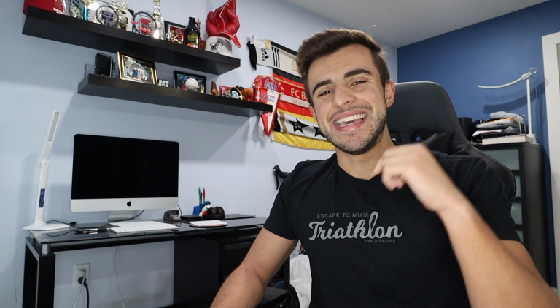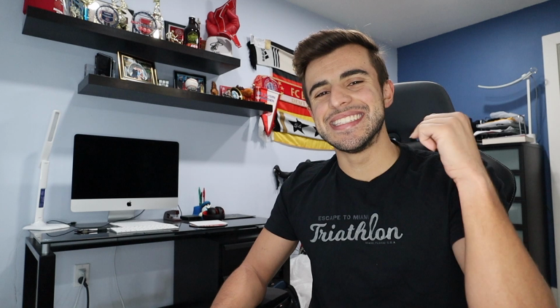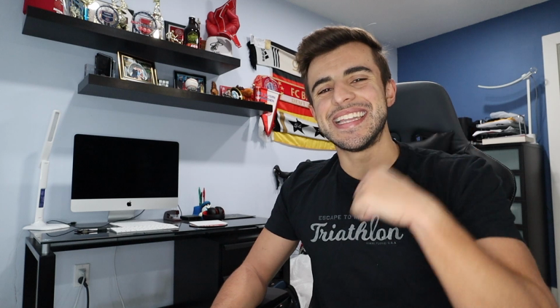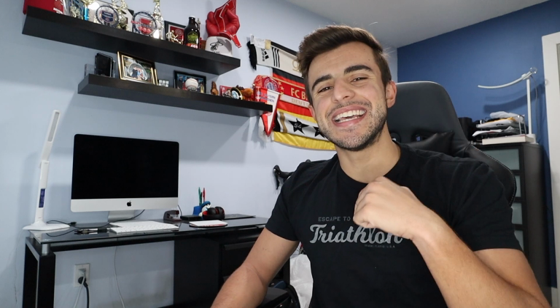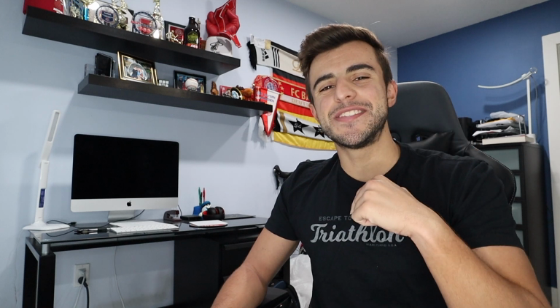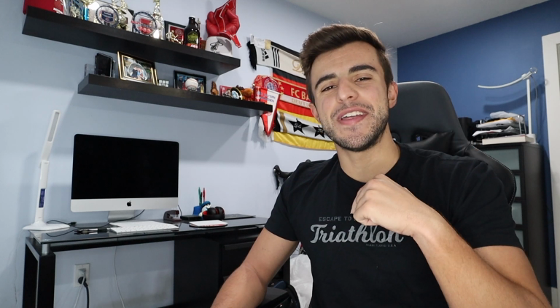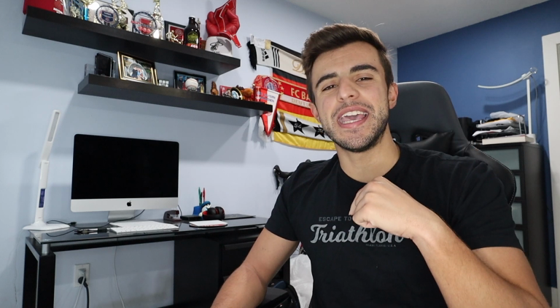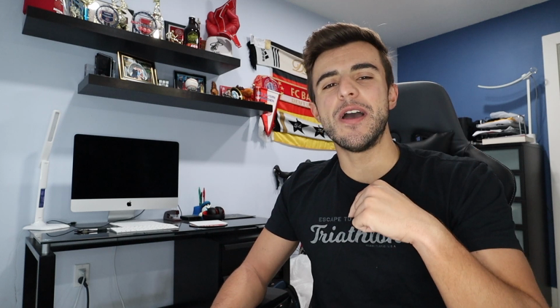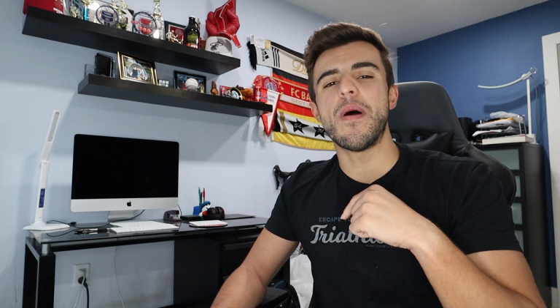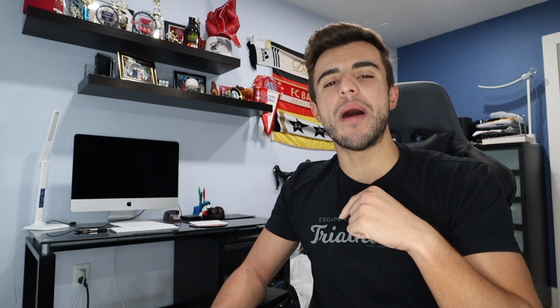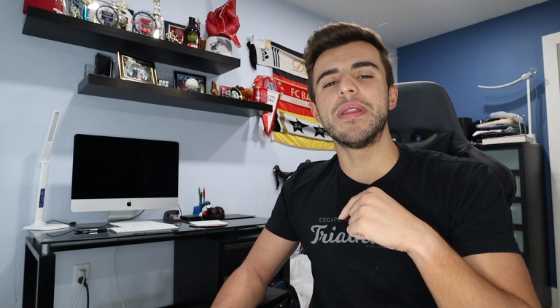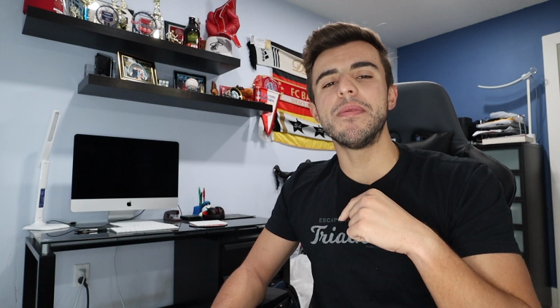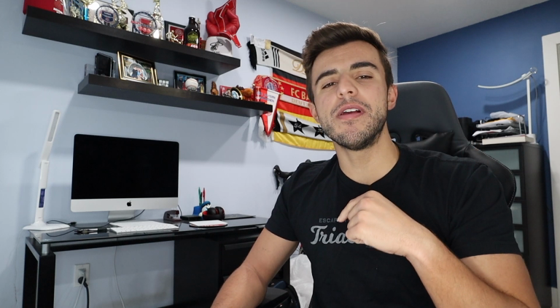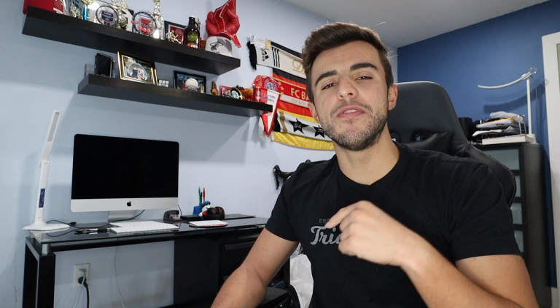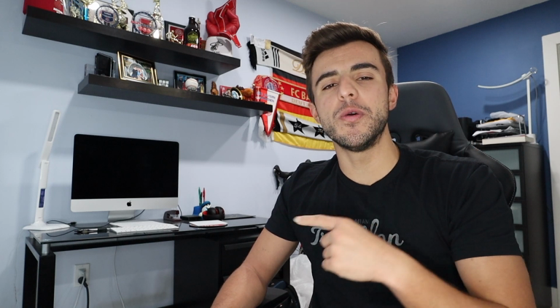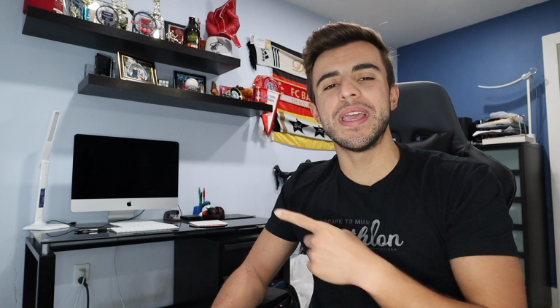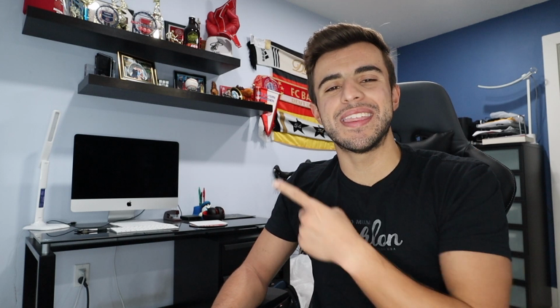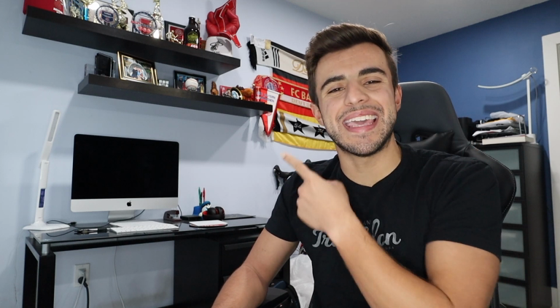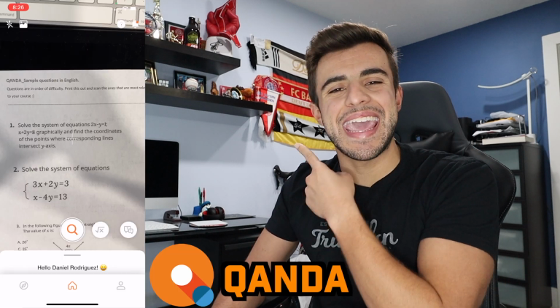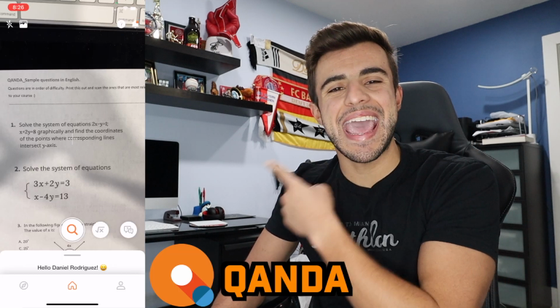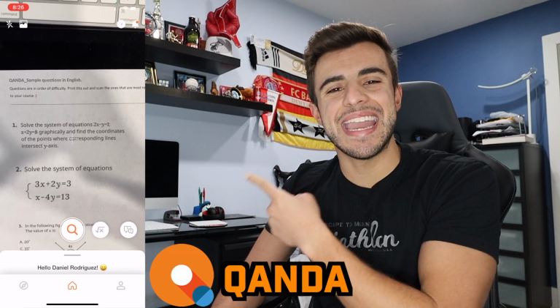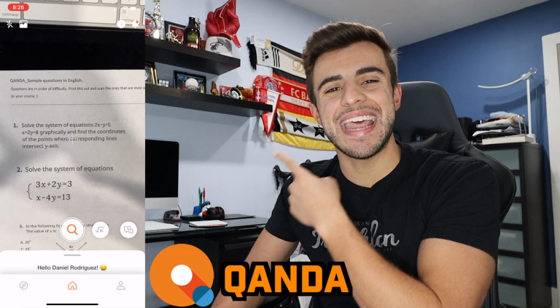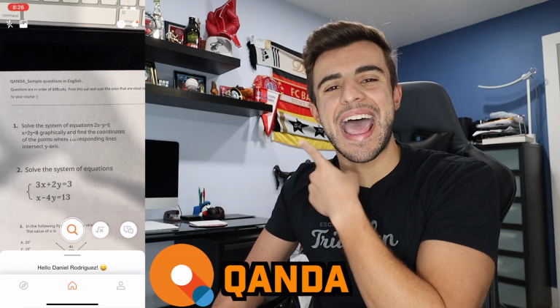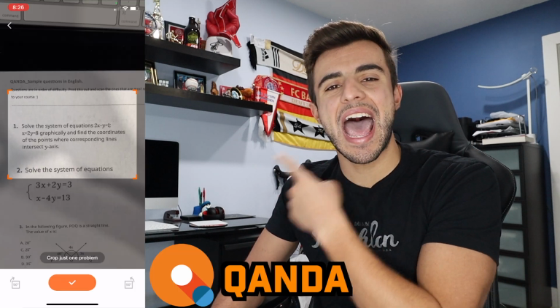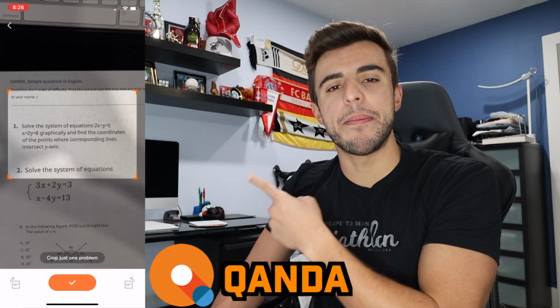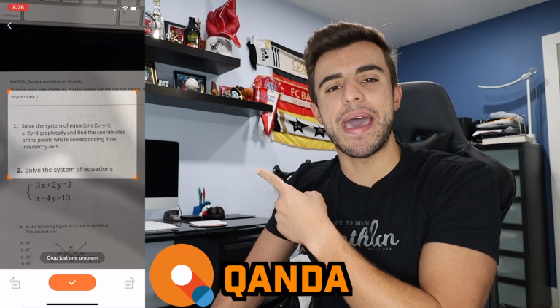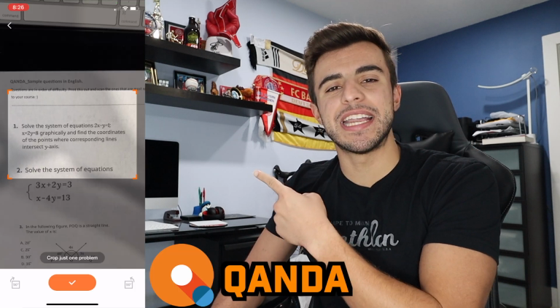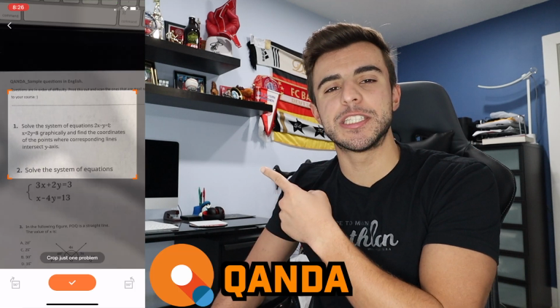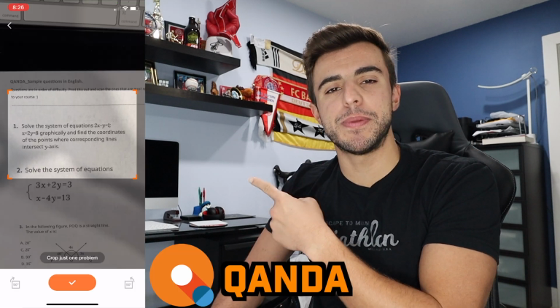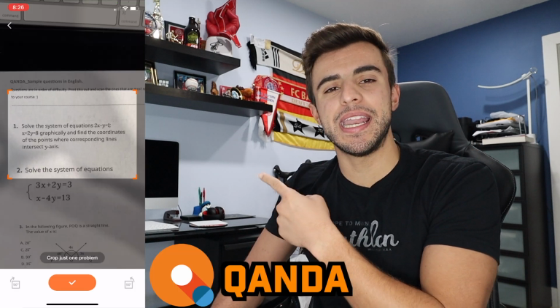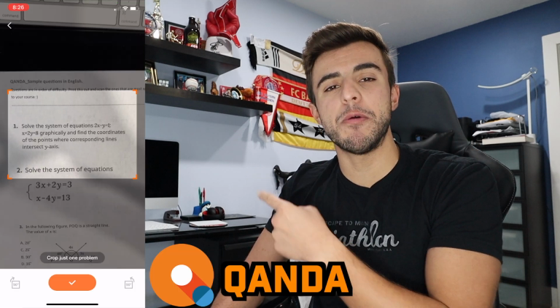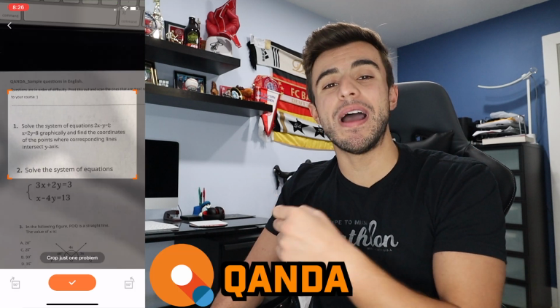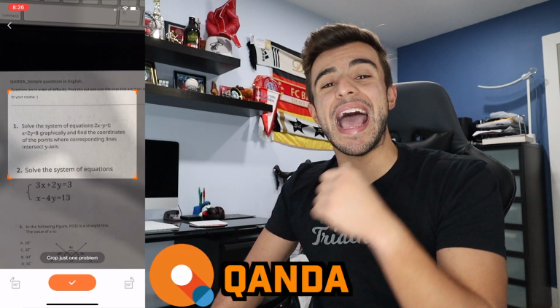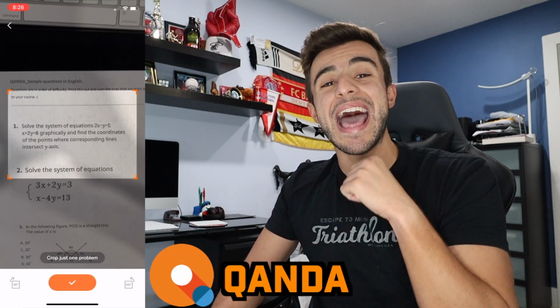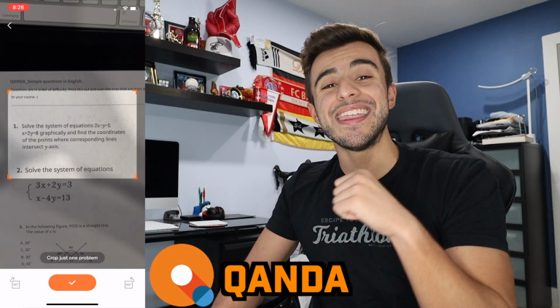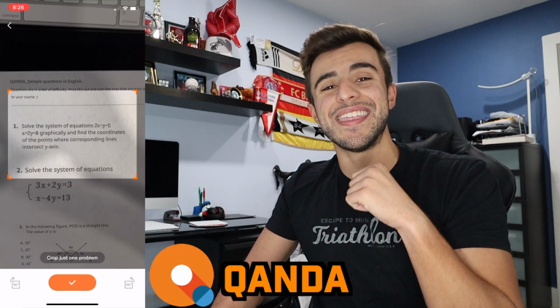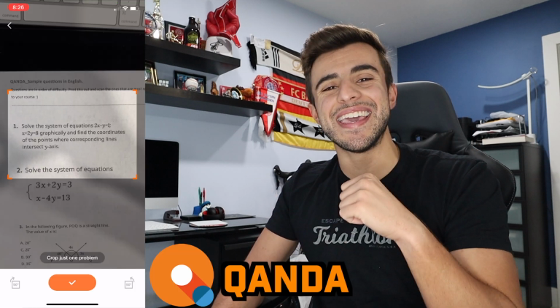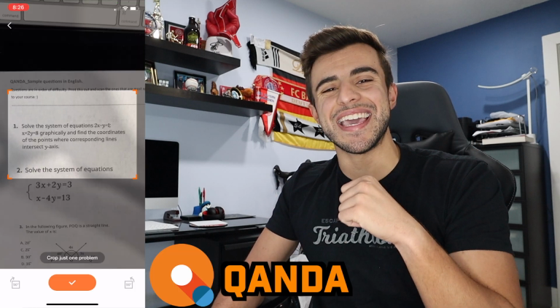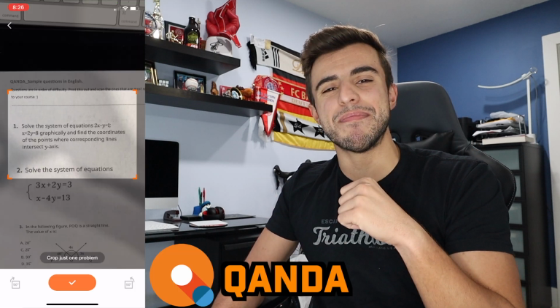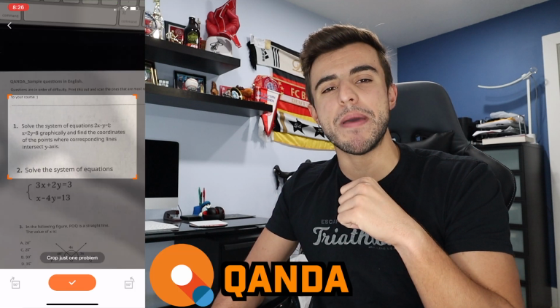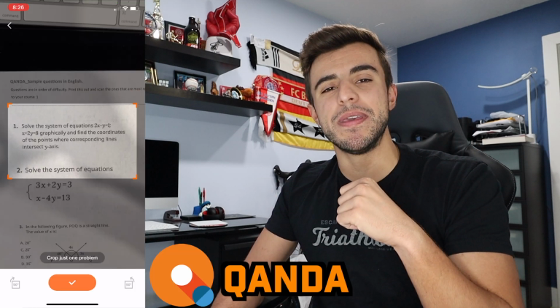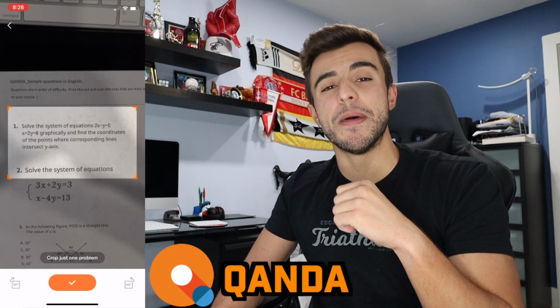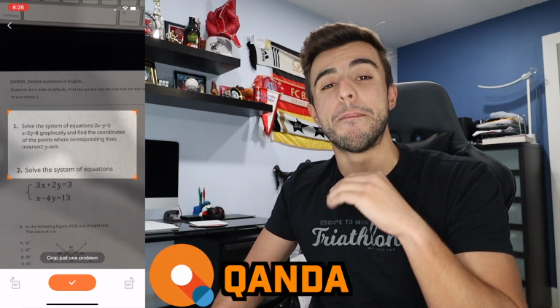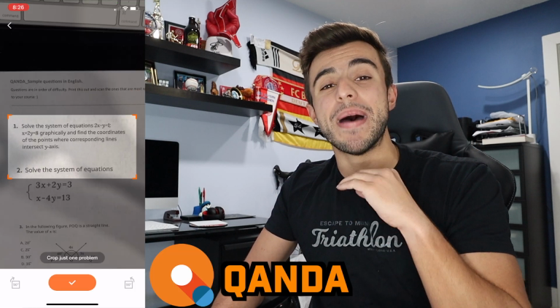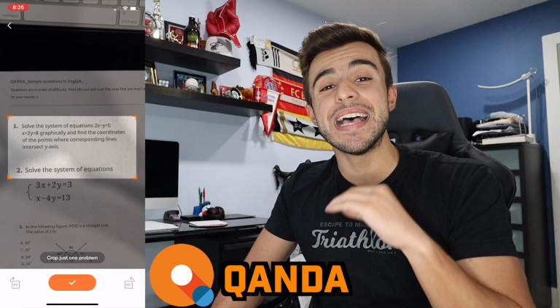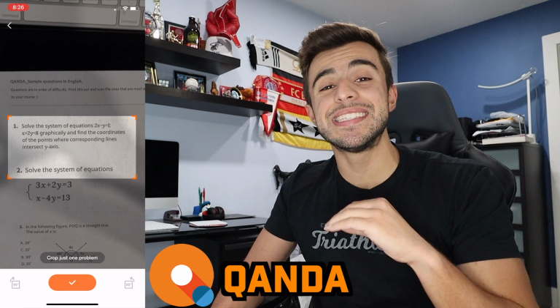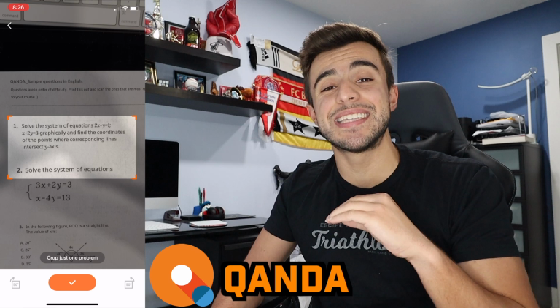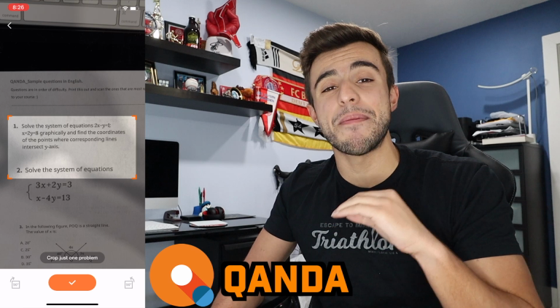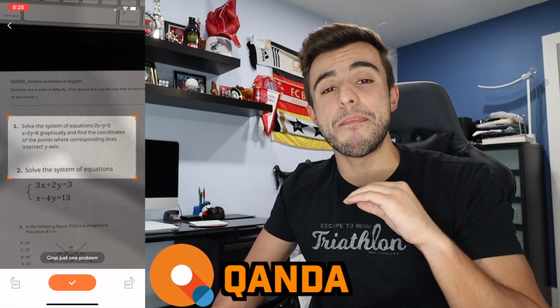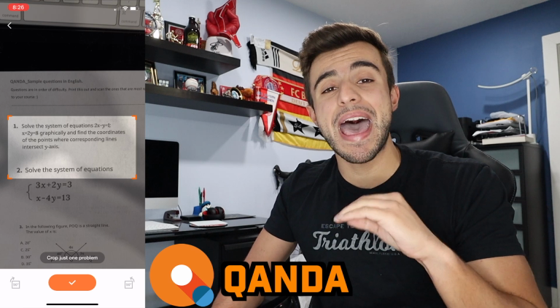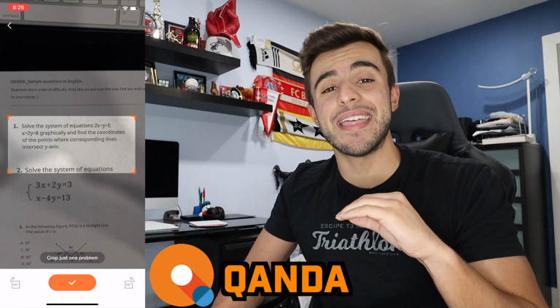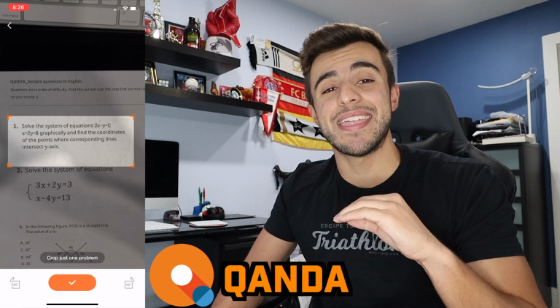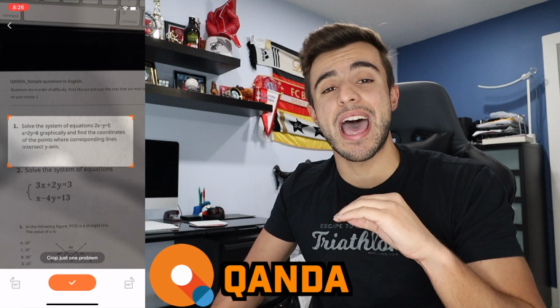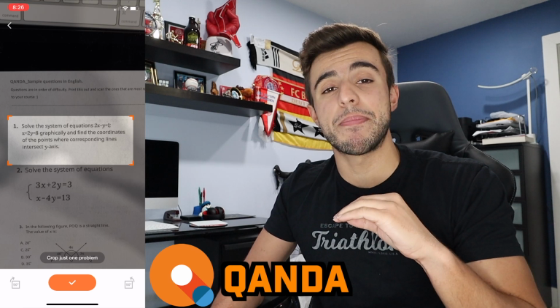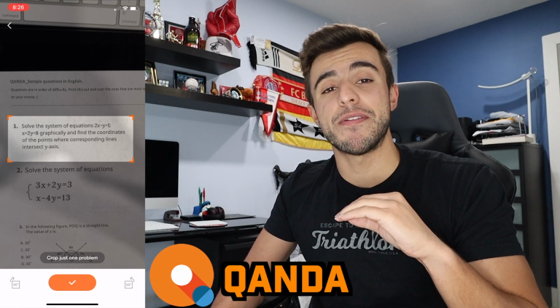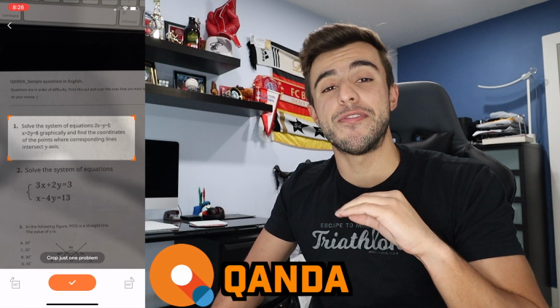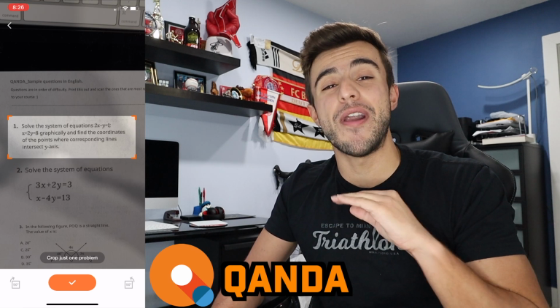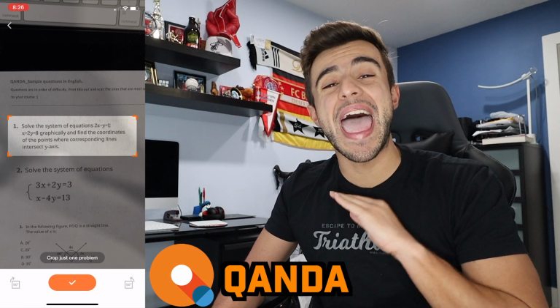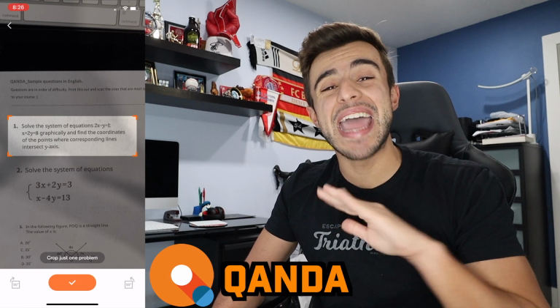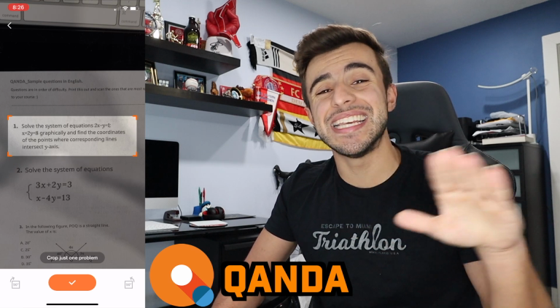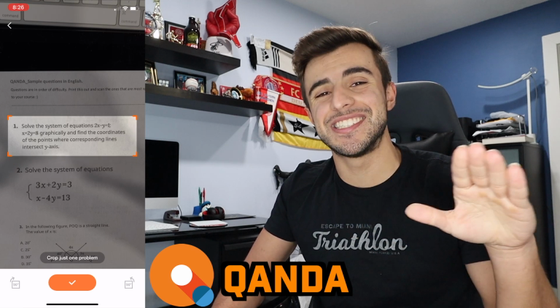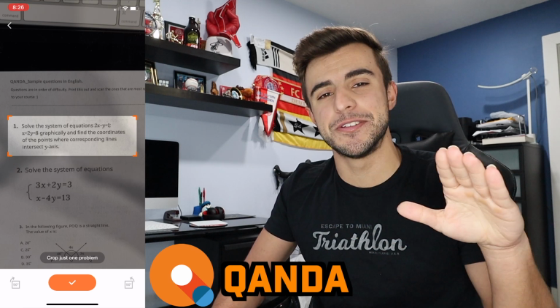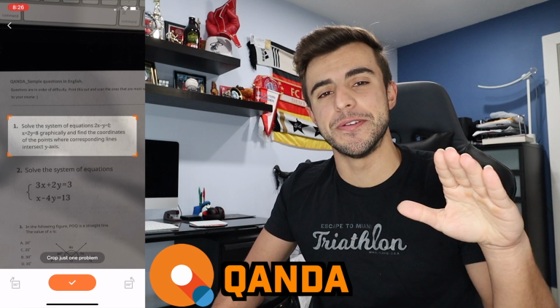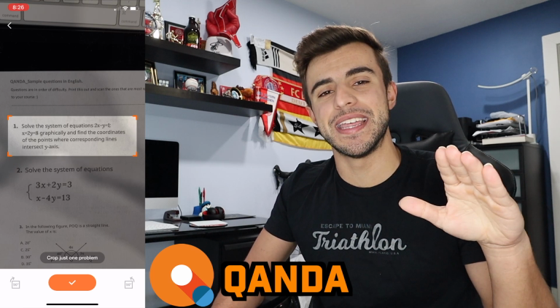In today's video, I'm going to be reviewing the Kanda app and explaining why I think it might be the best math app for any student.